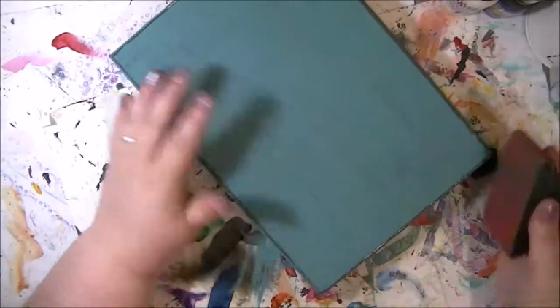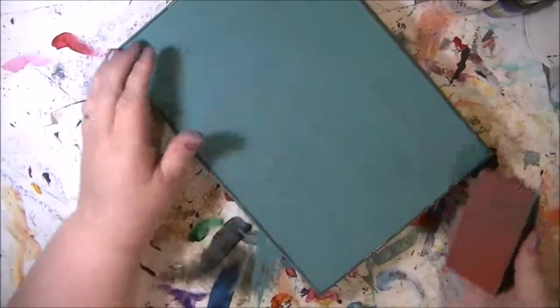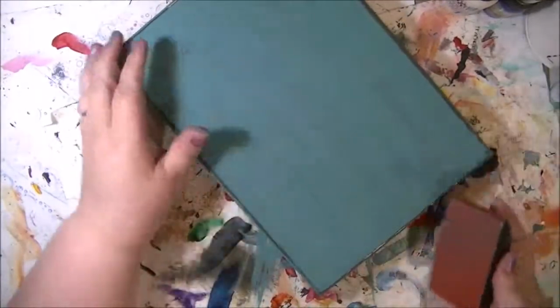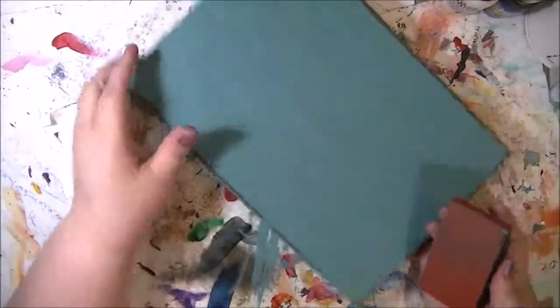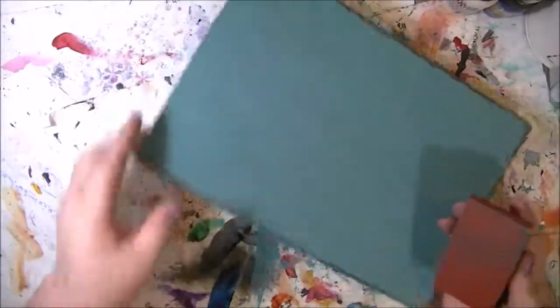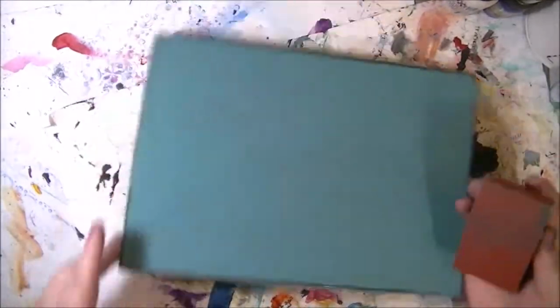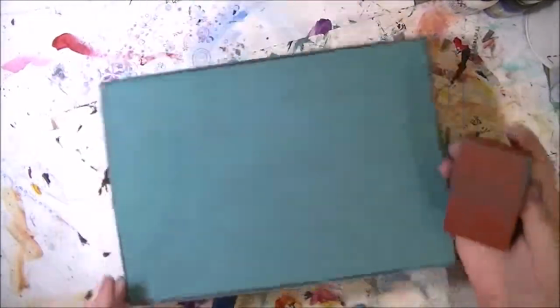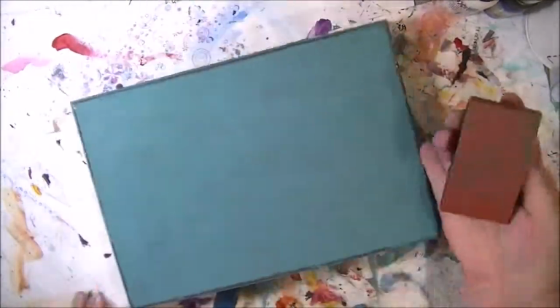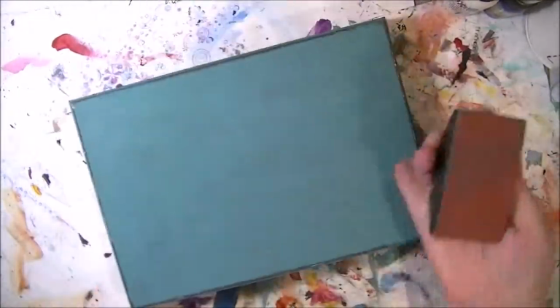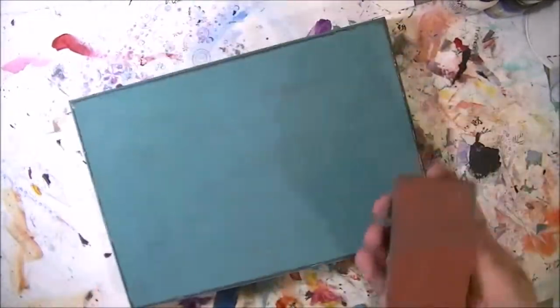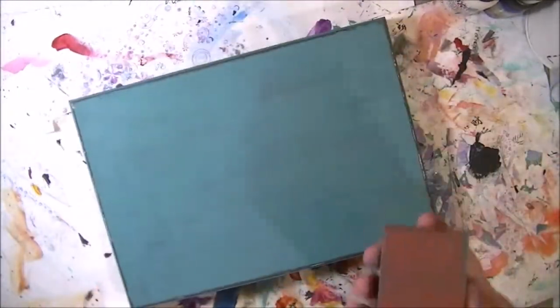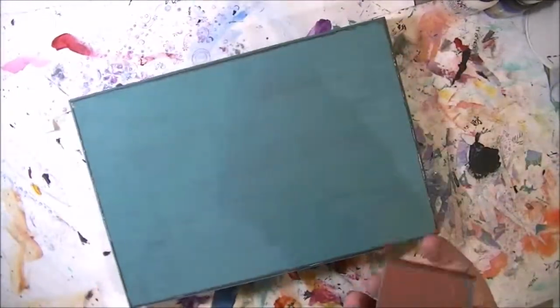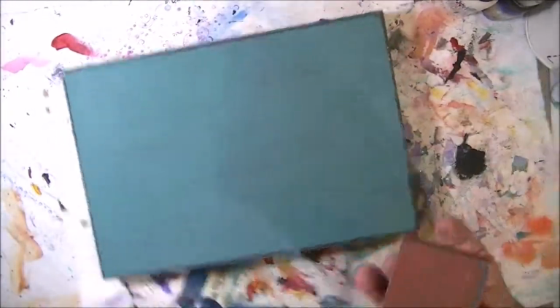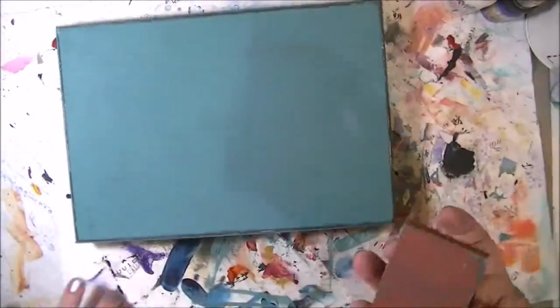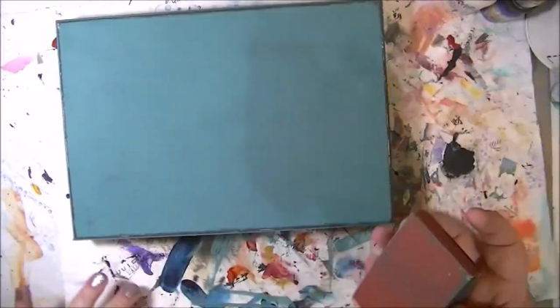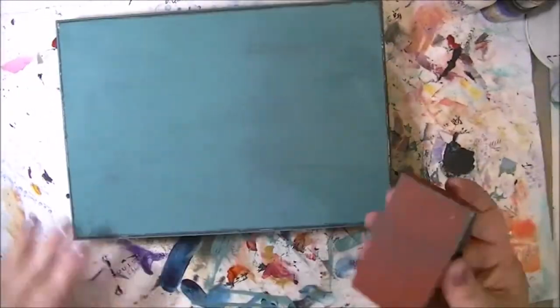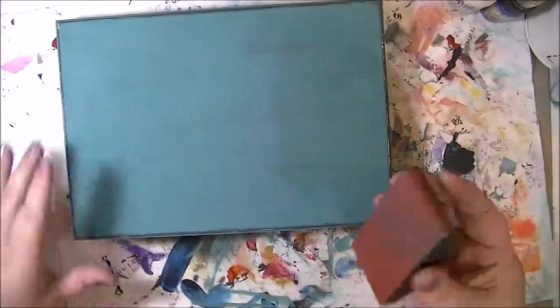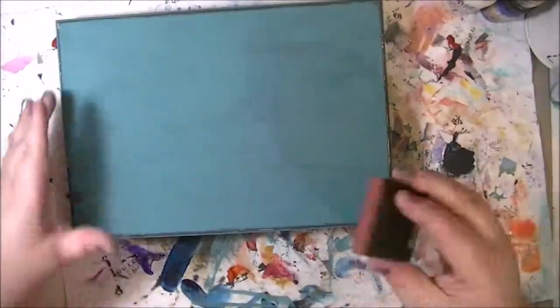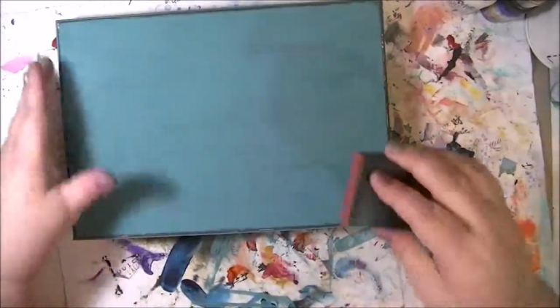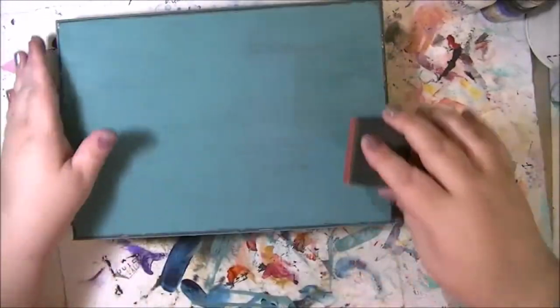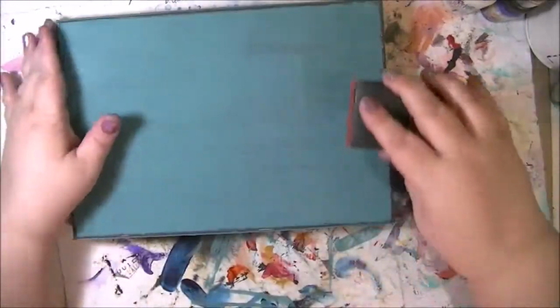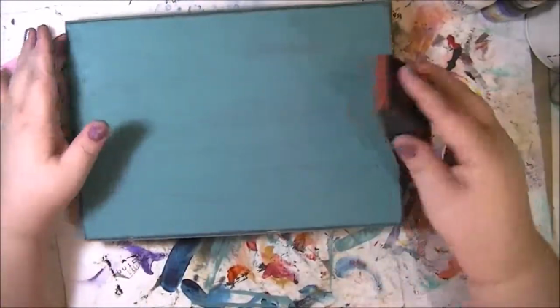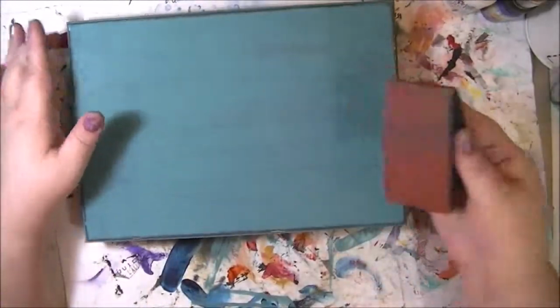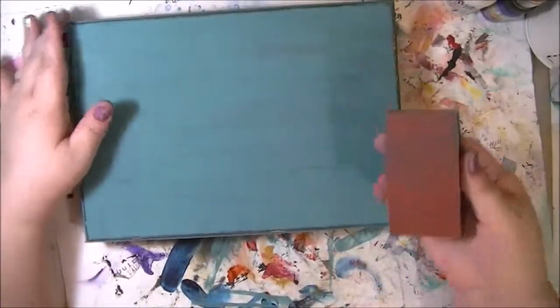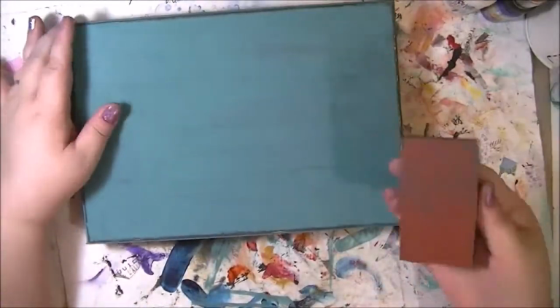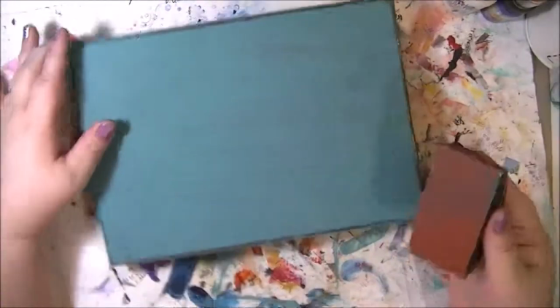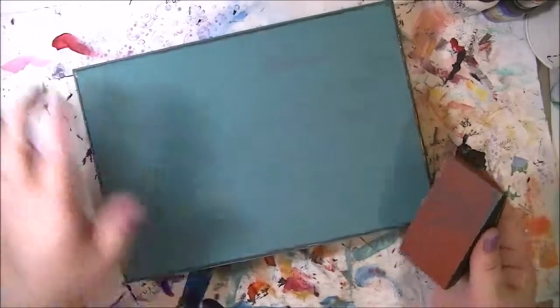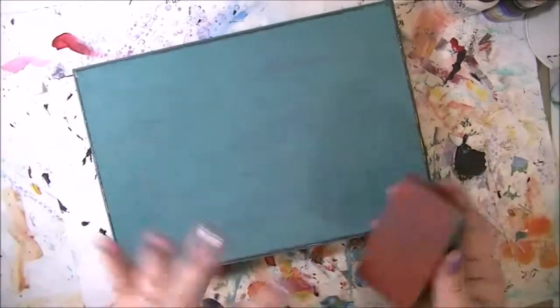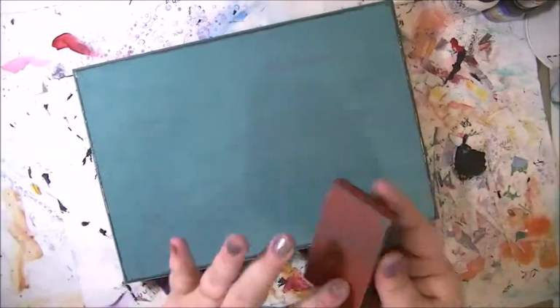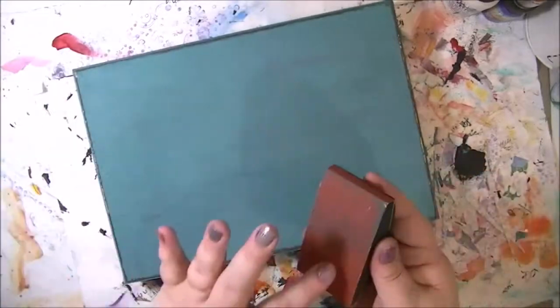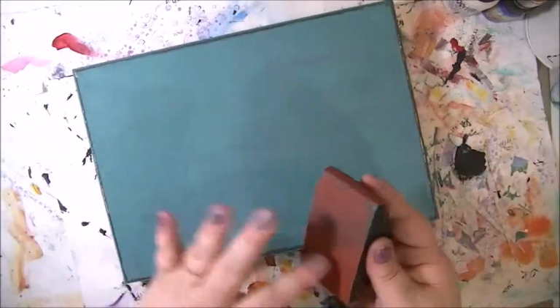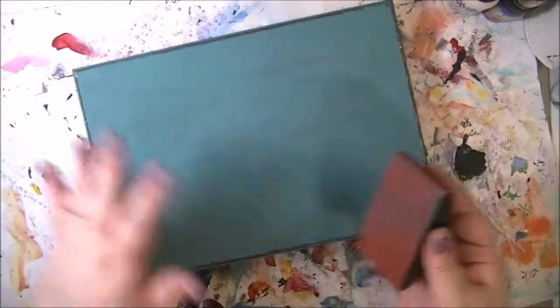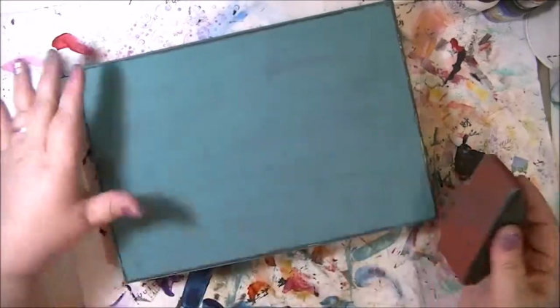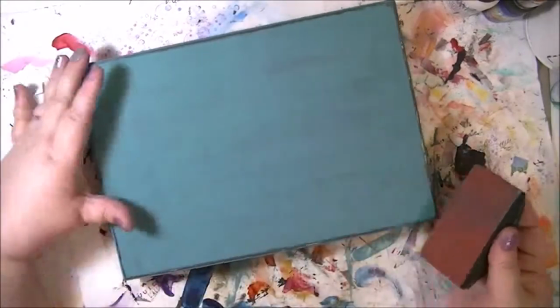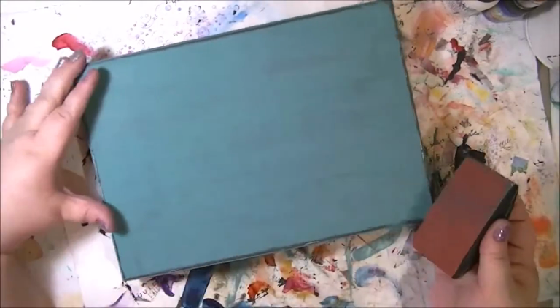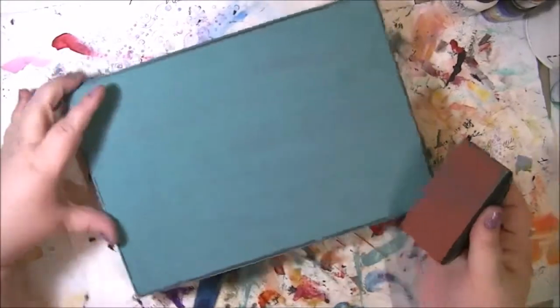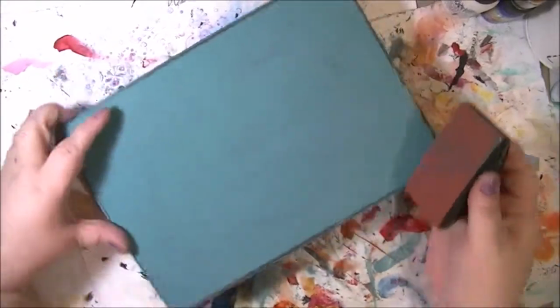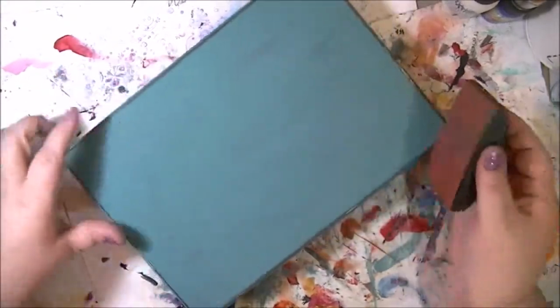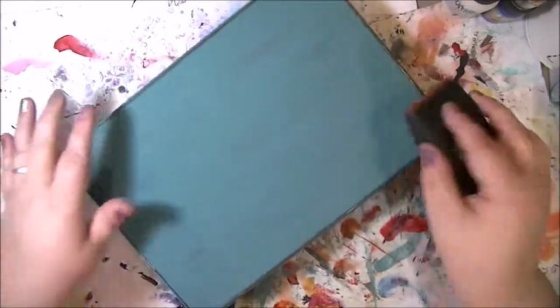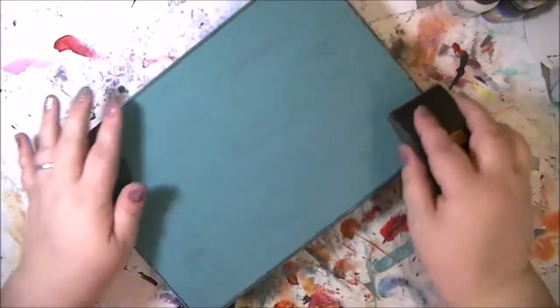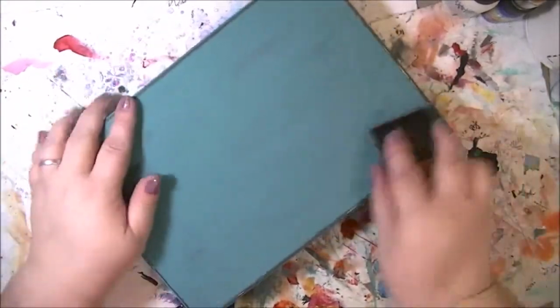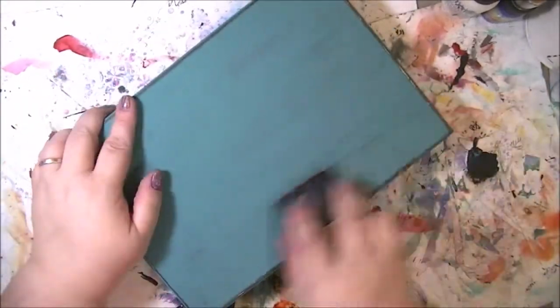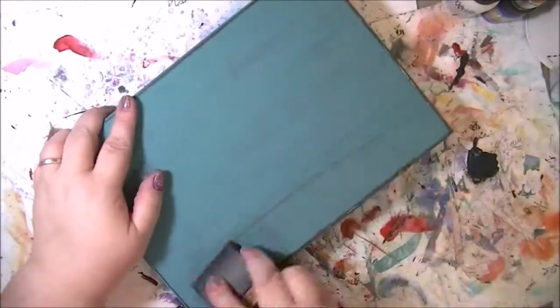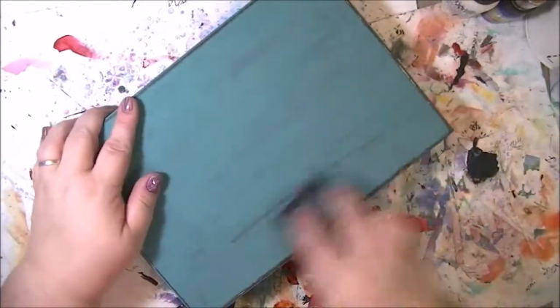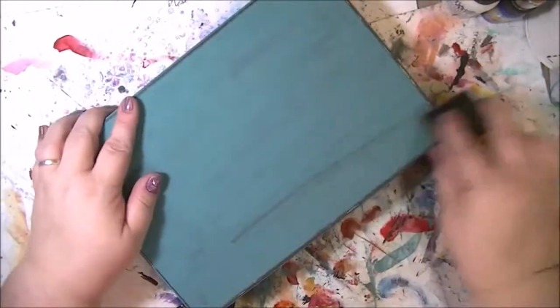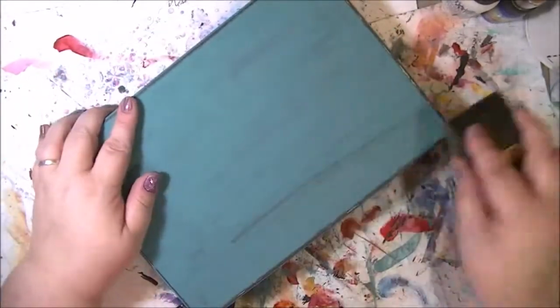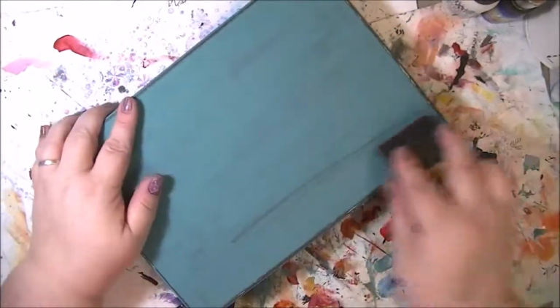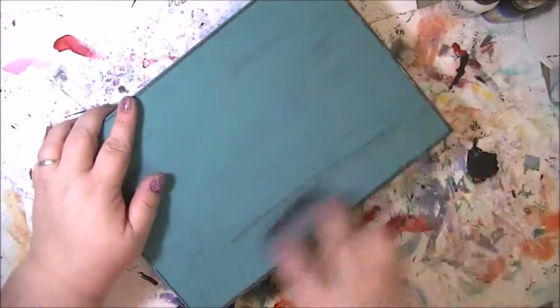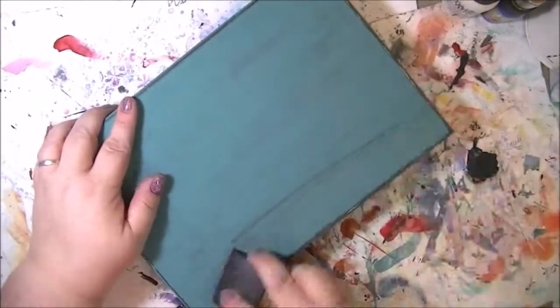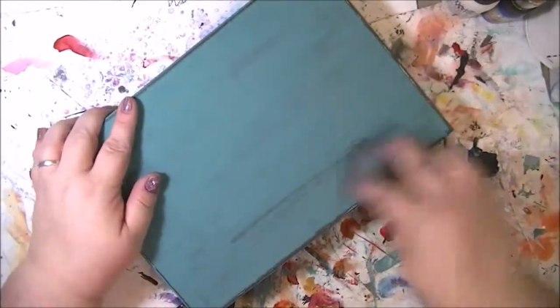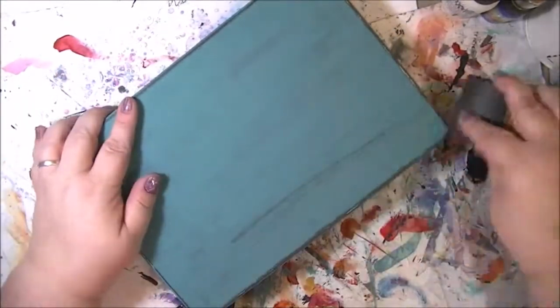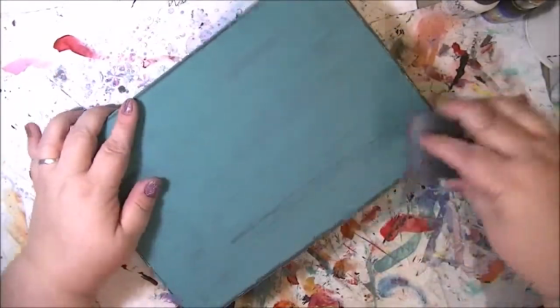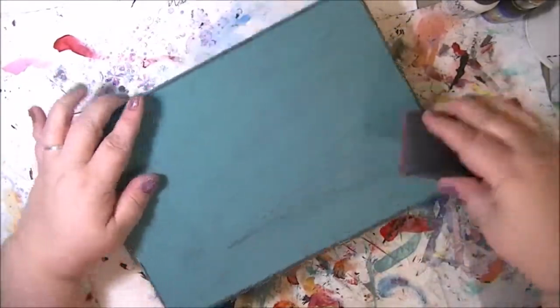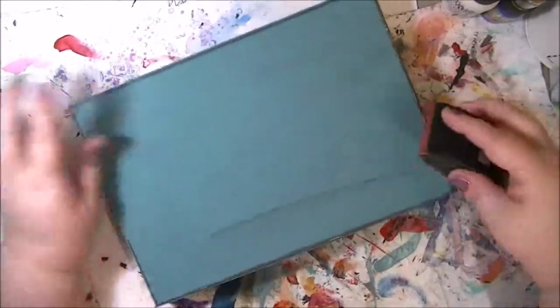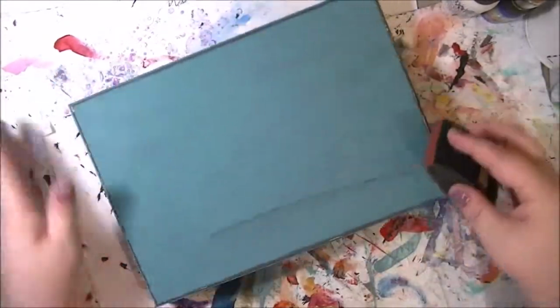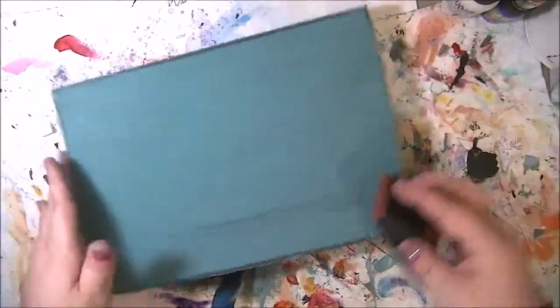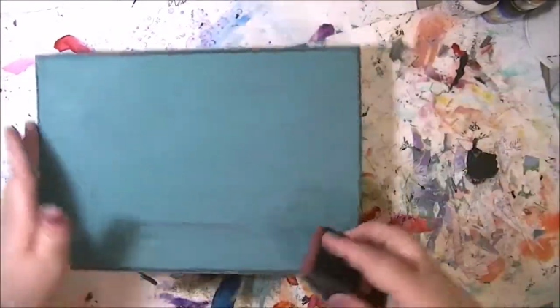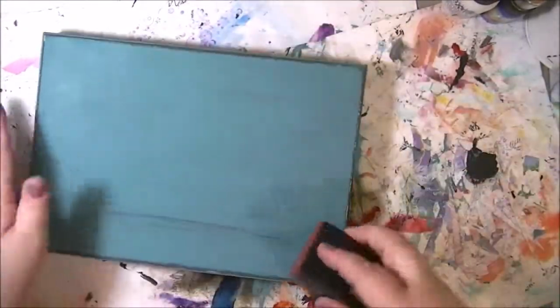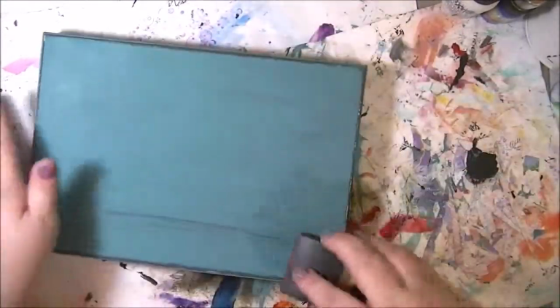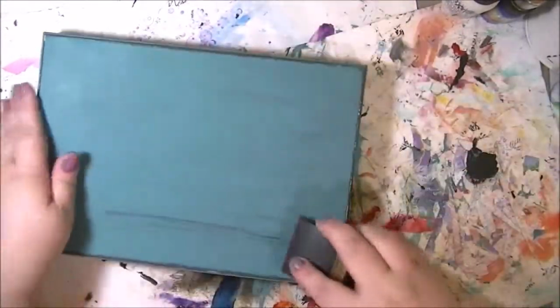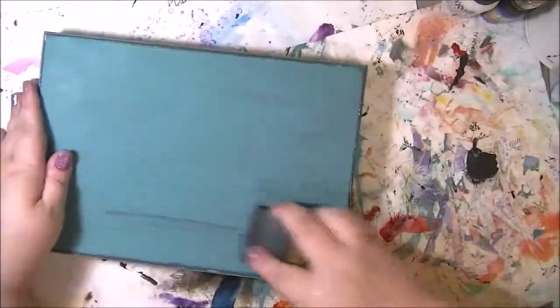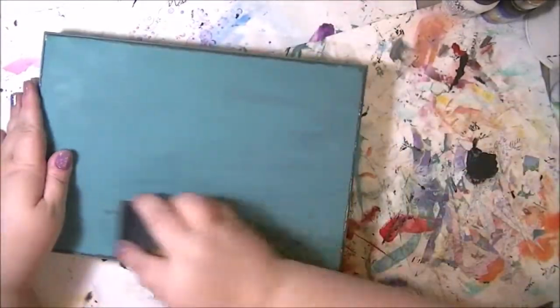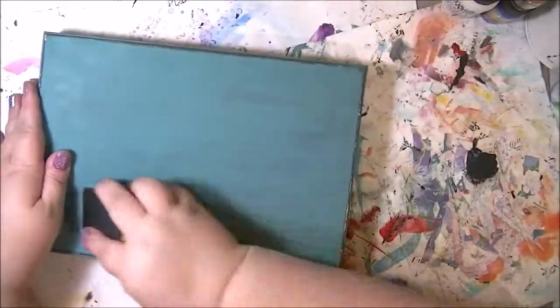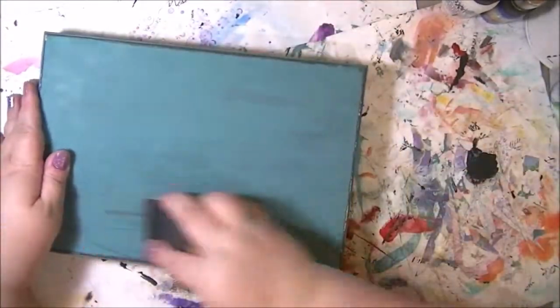I did put a new sanding block, a fresh one on there.